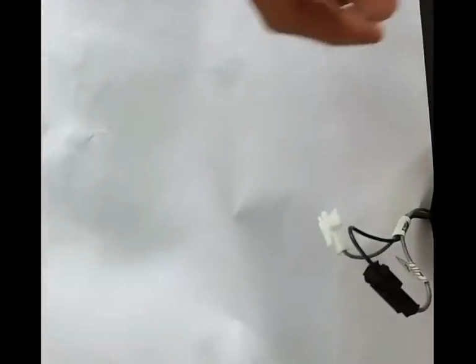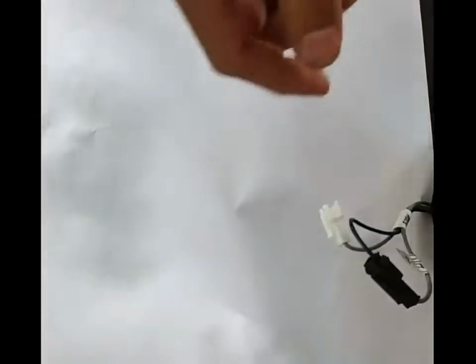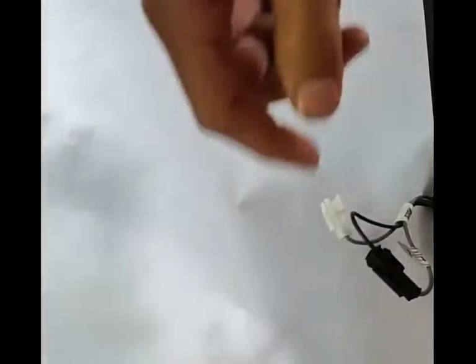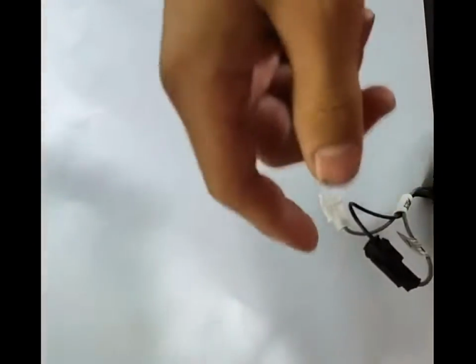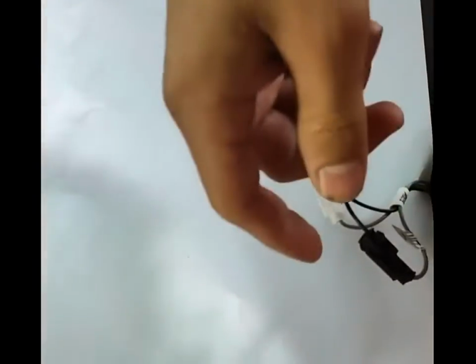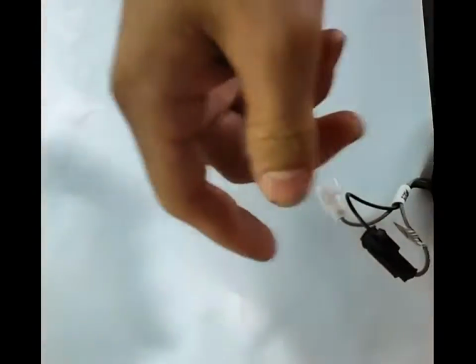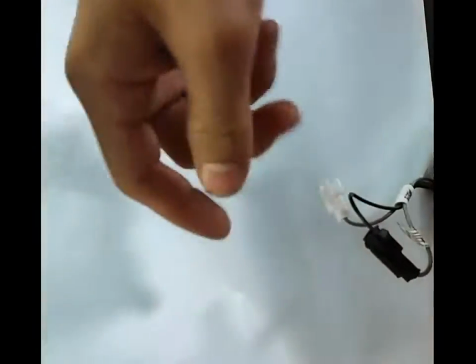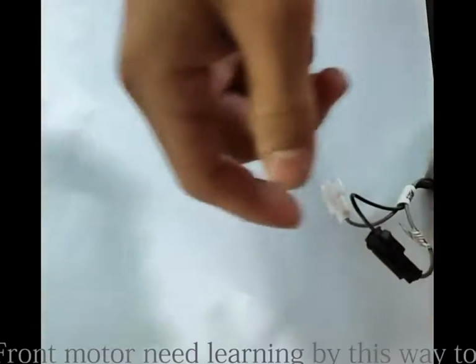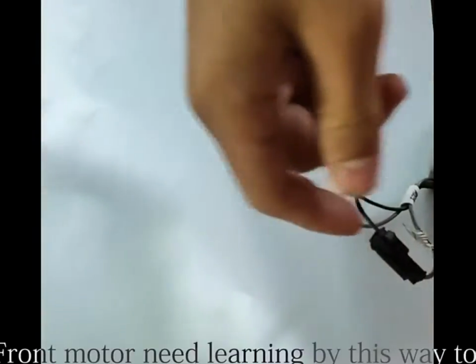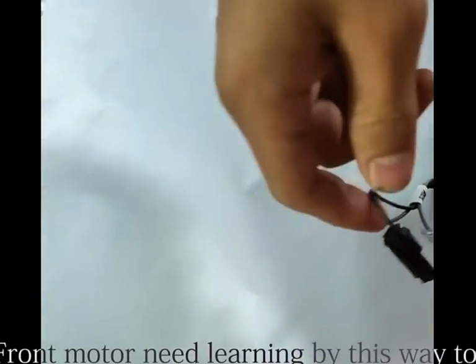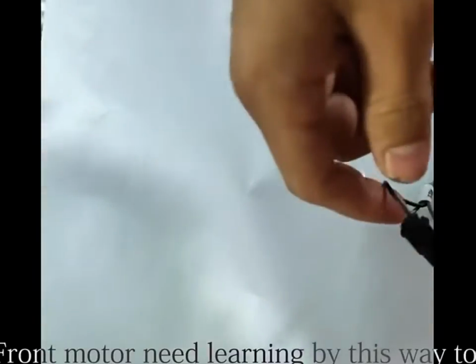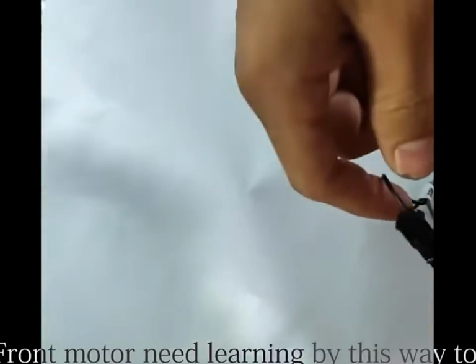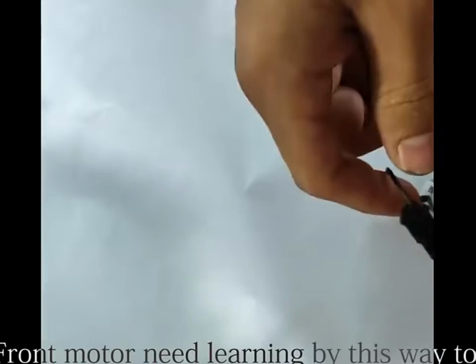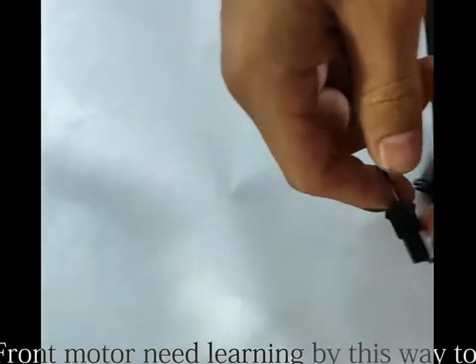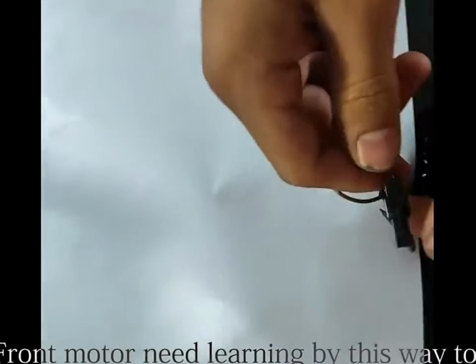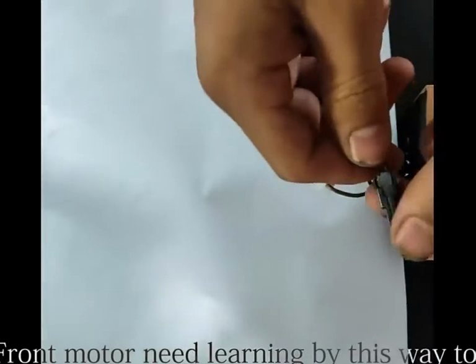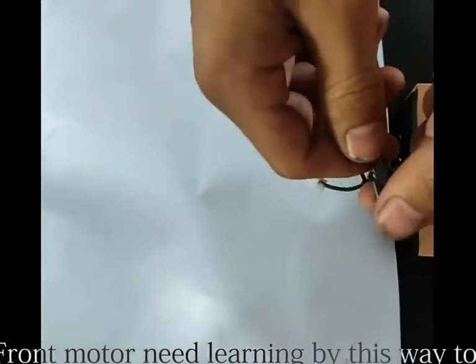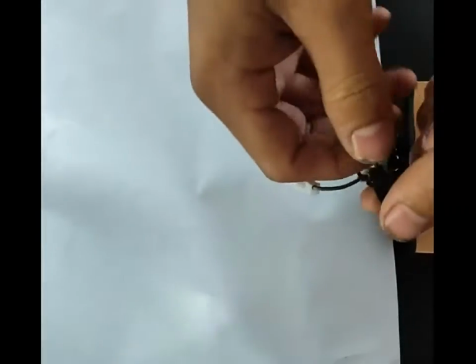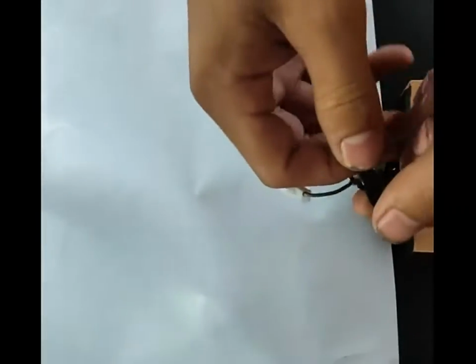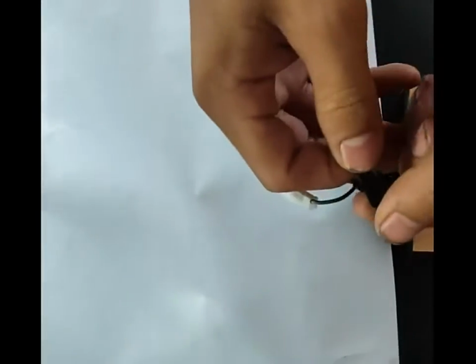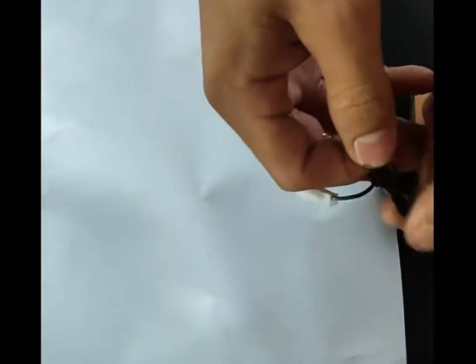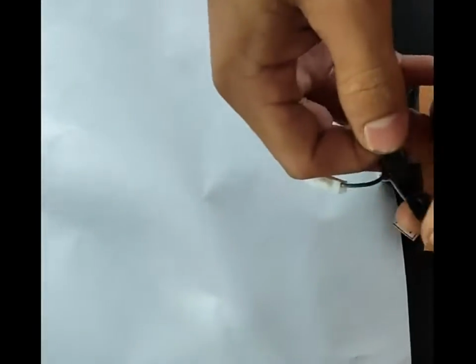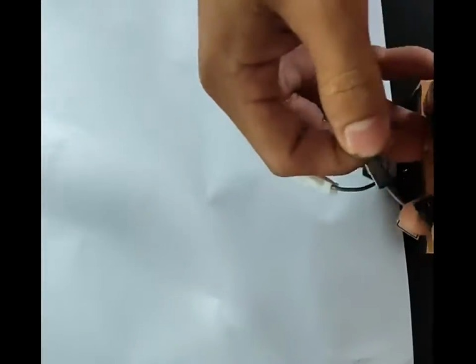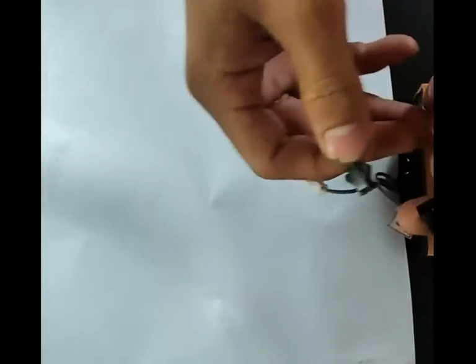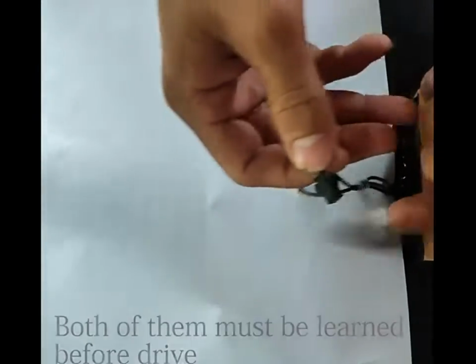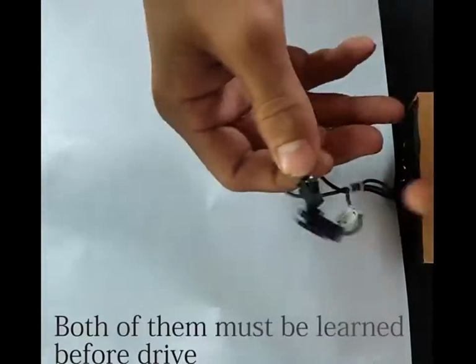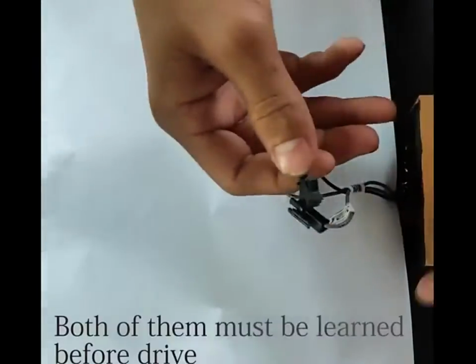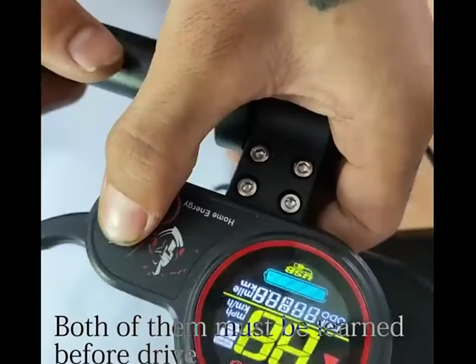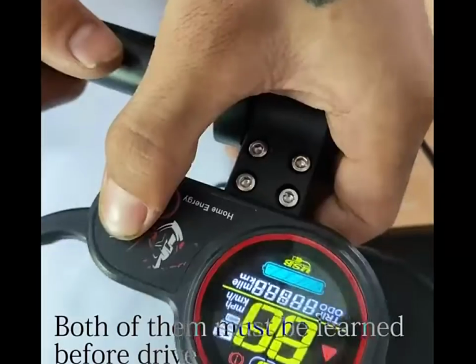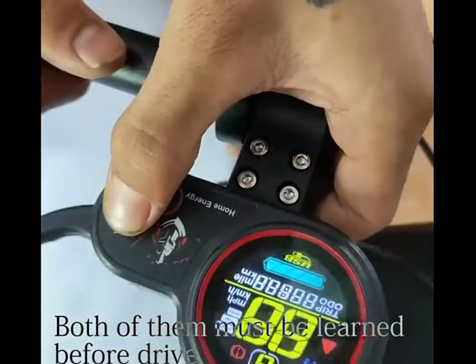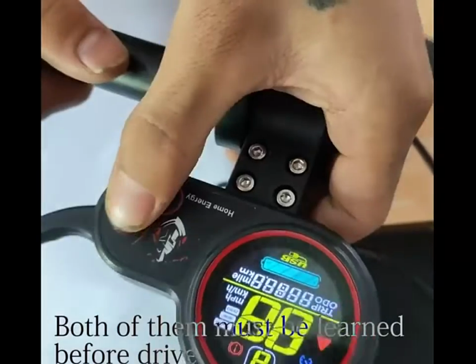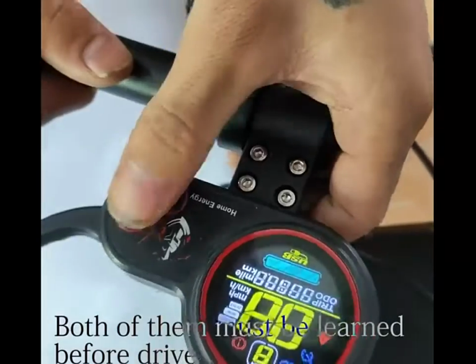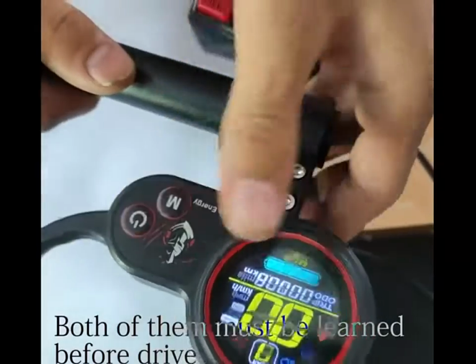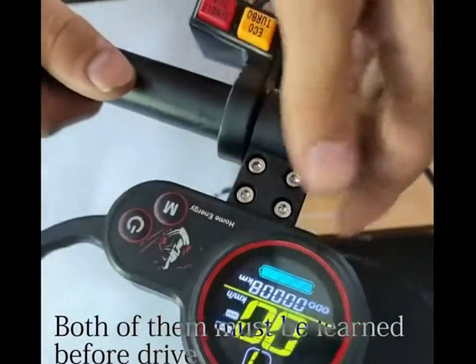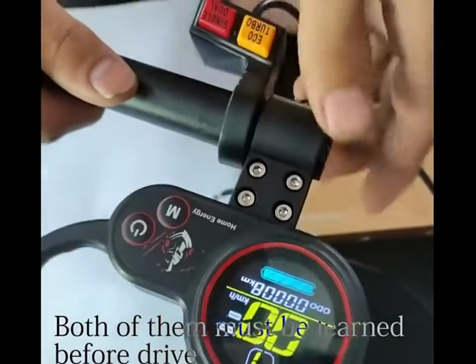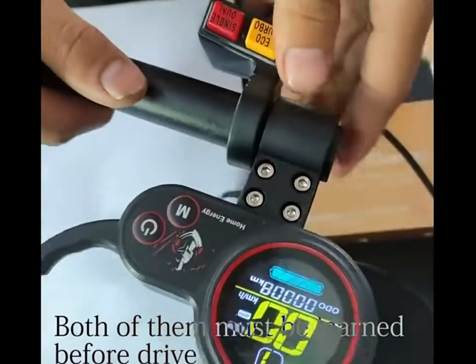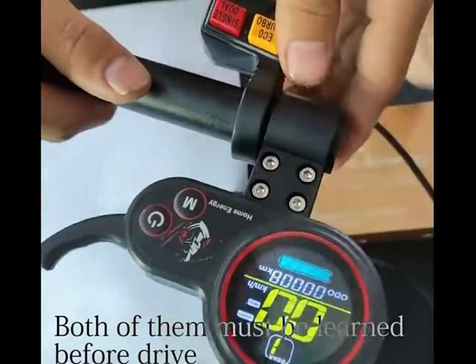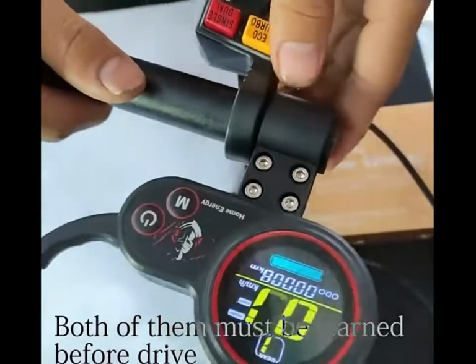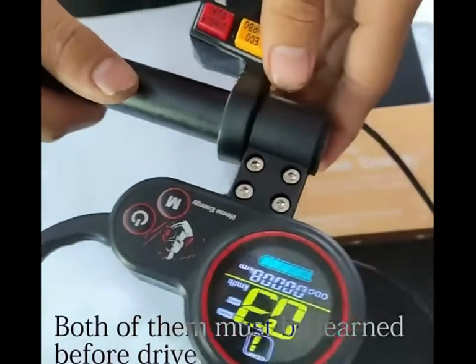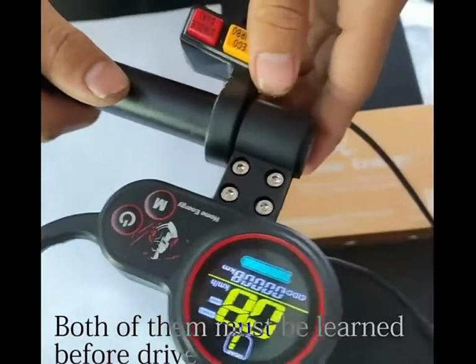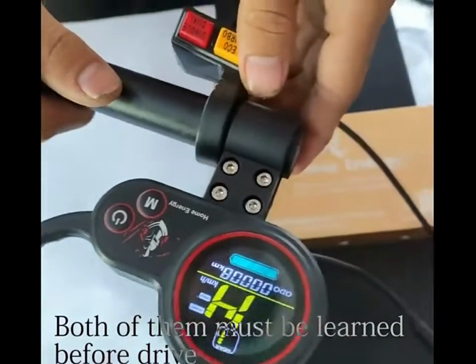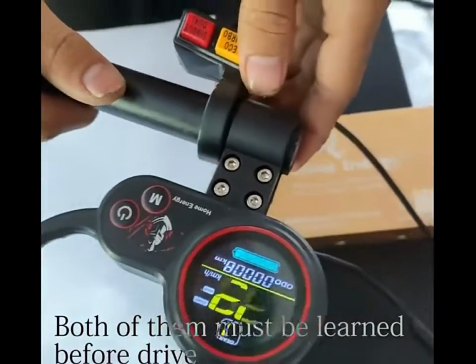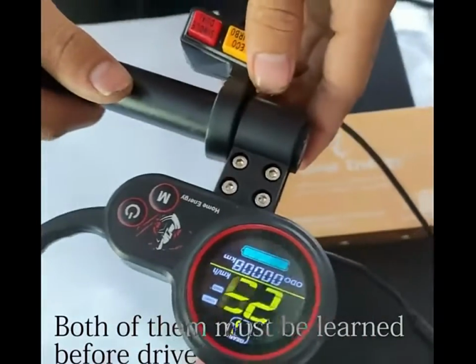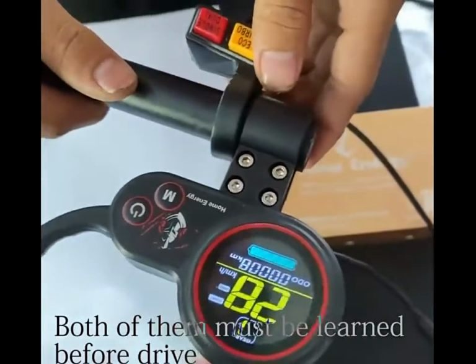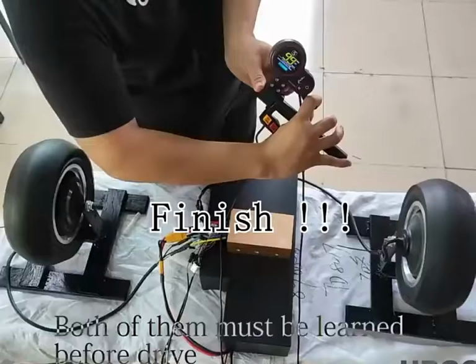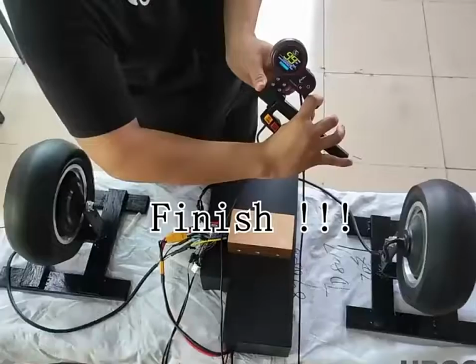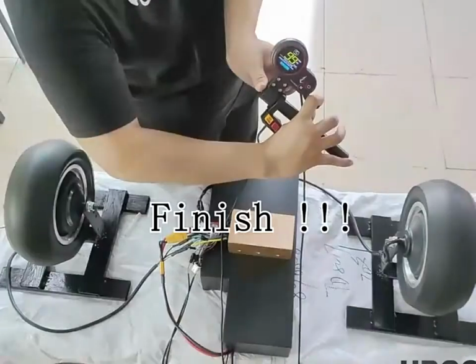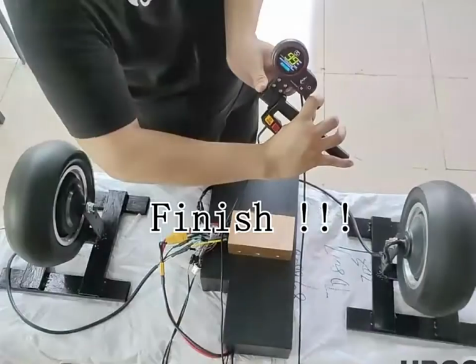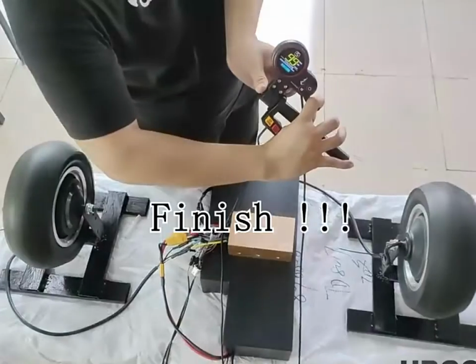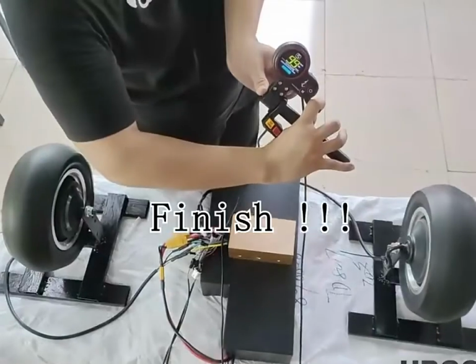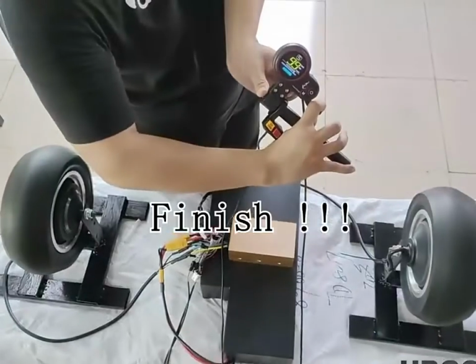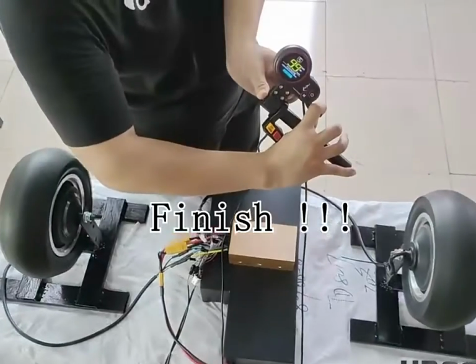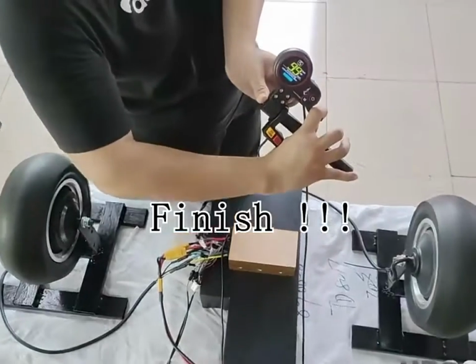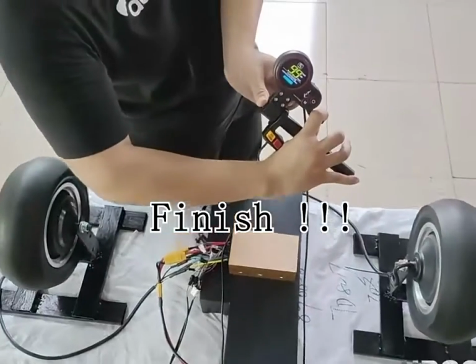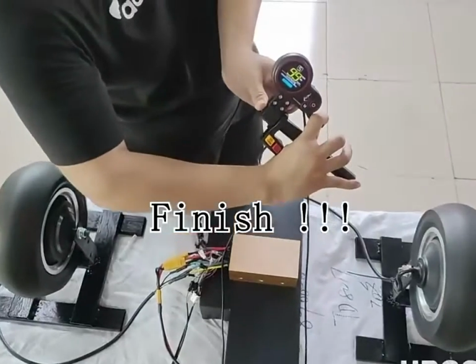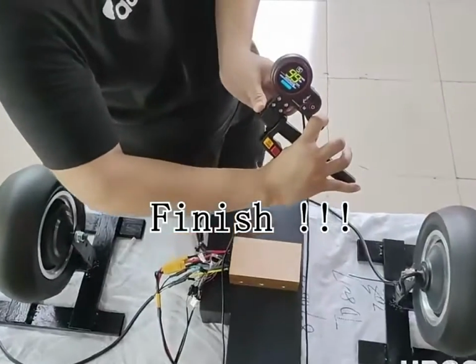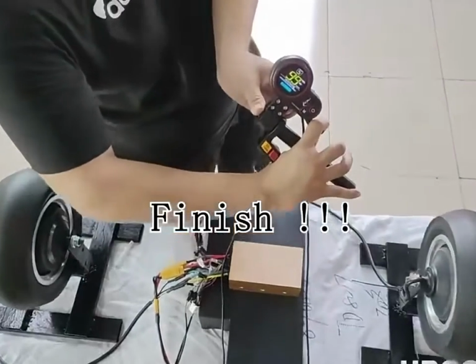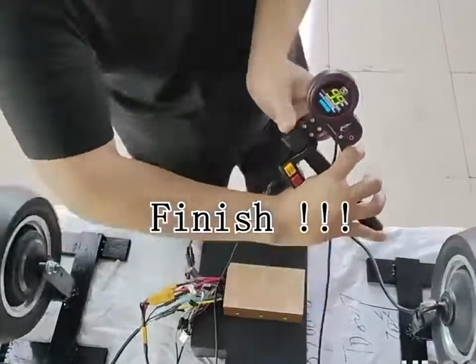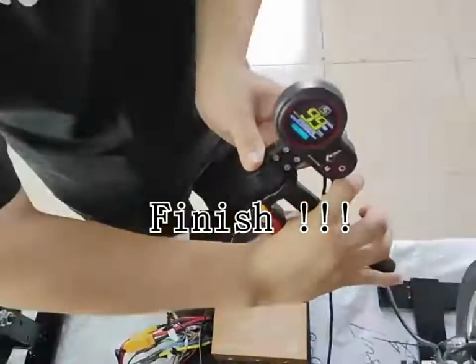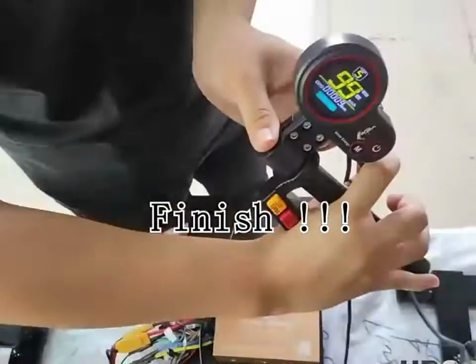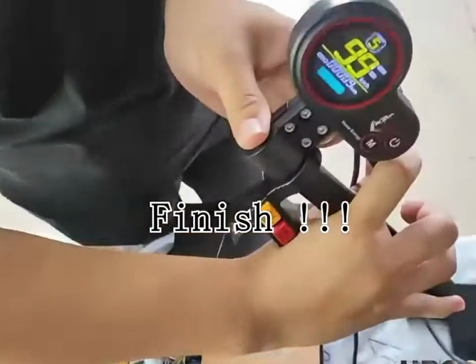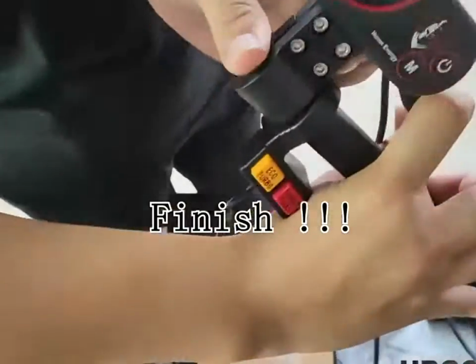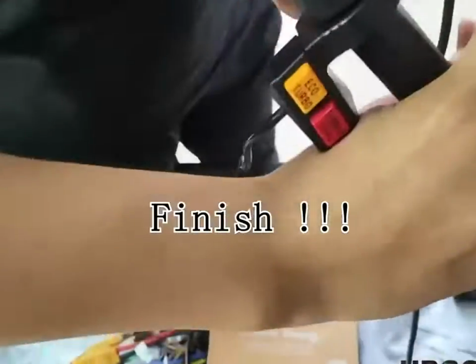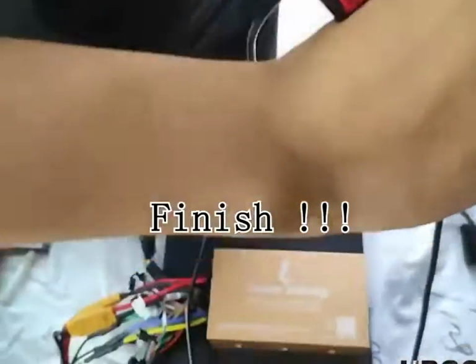The front motor needs learning this way too. Both motors must be learned before driving. Finish.